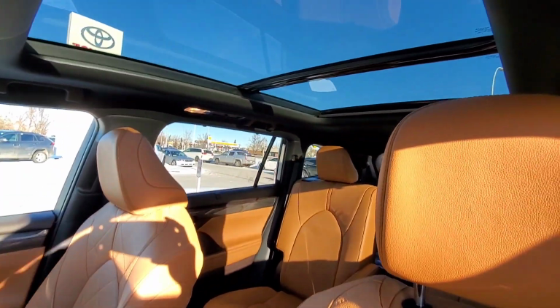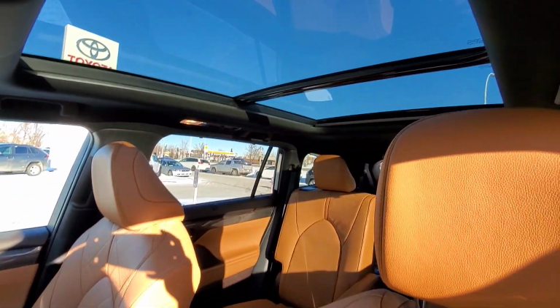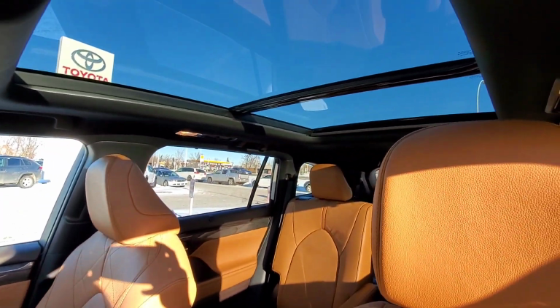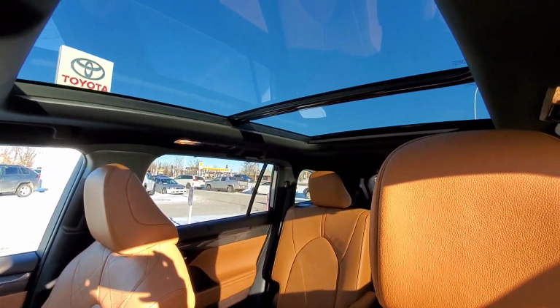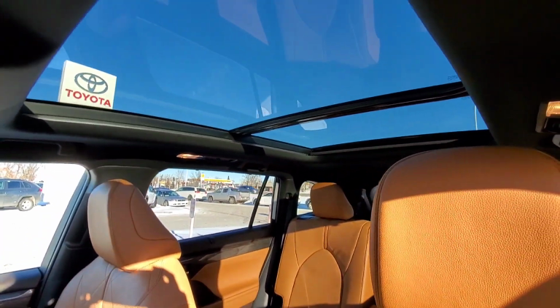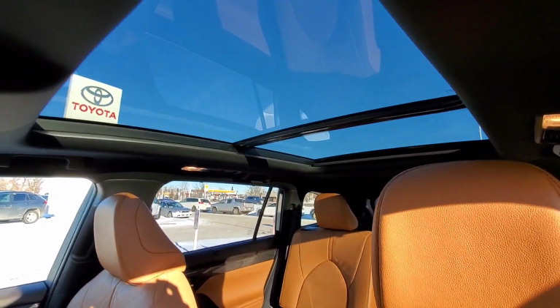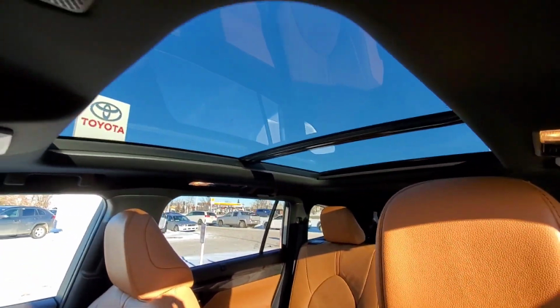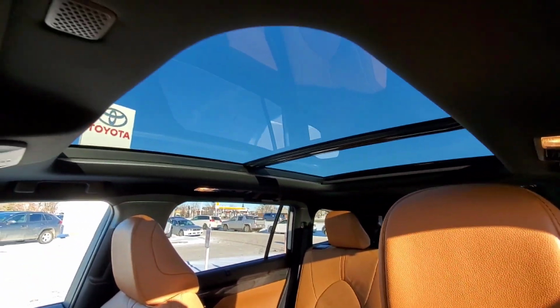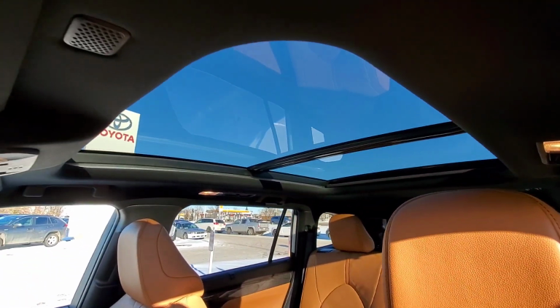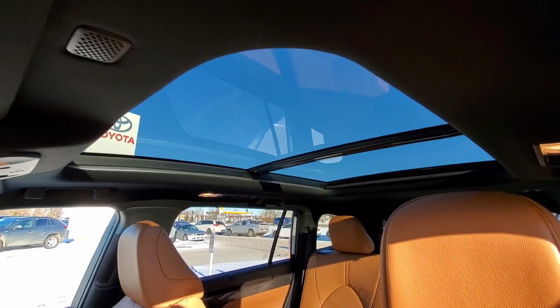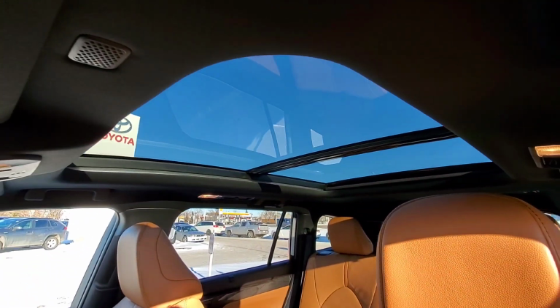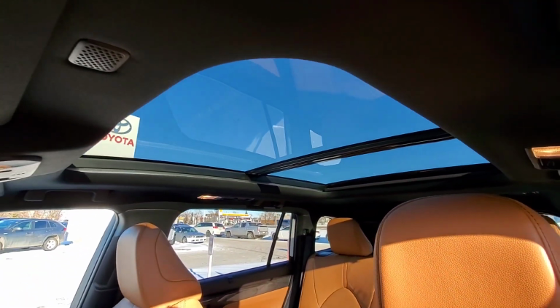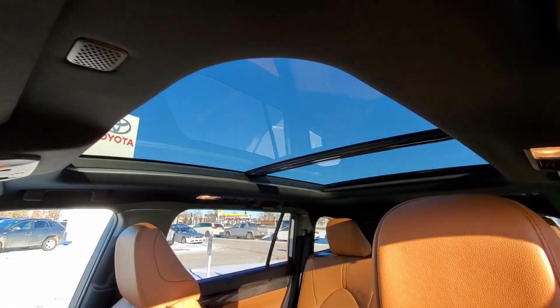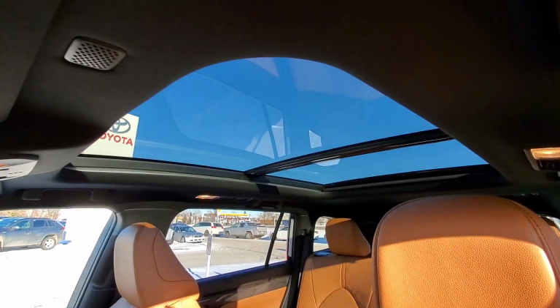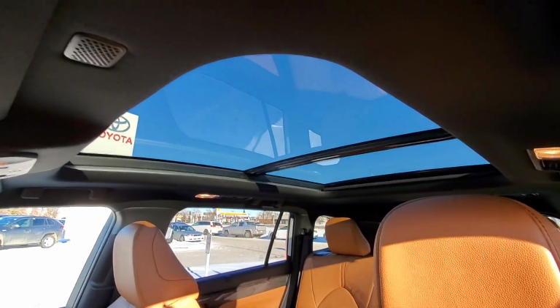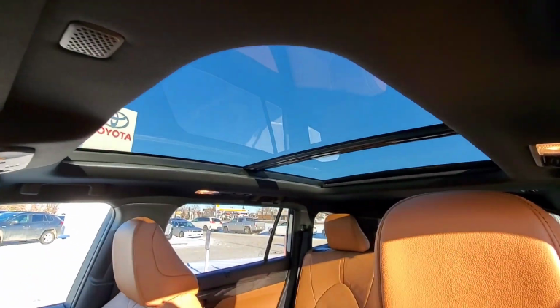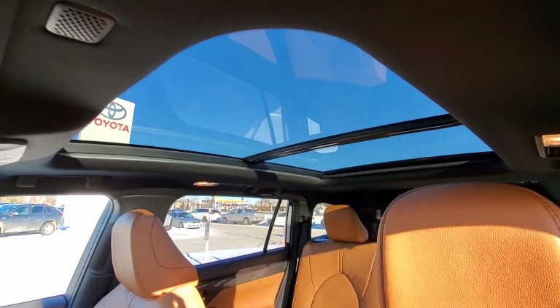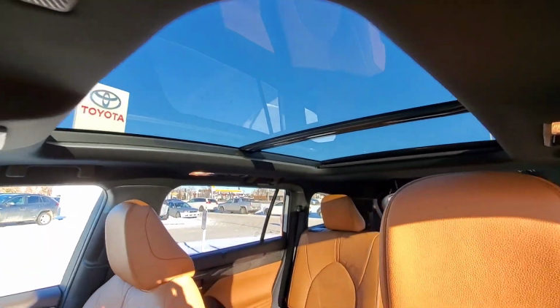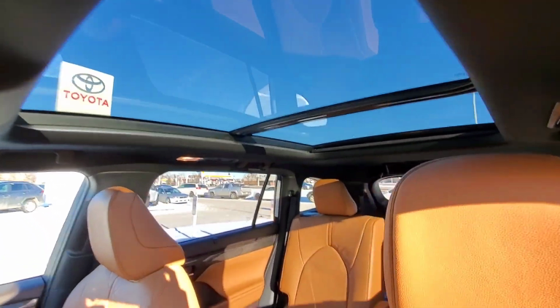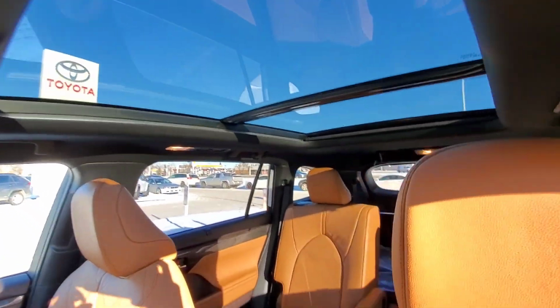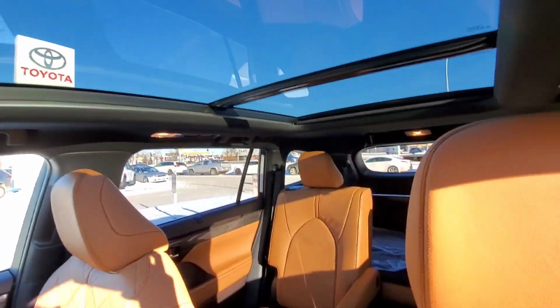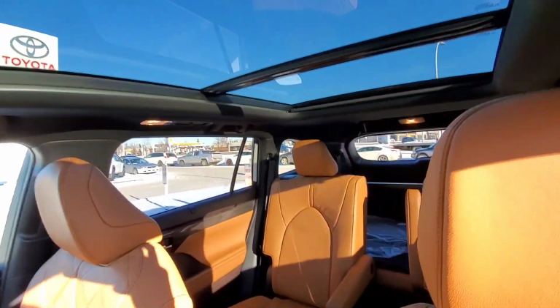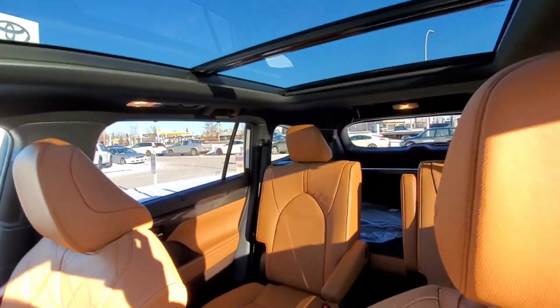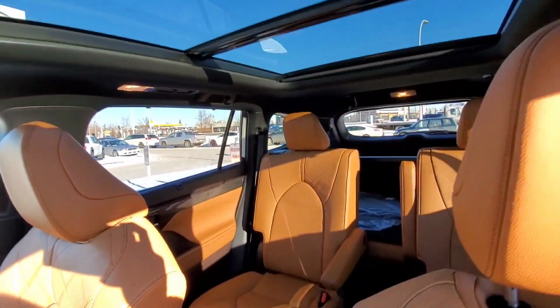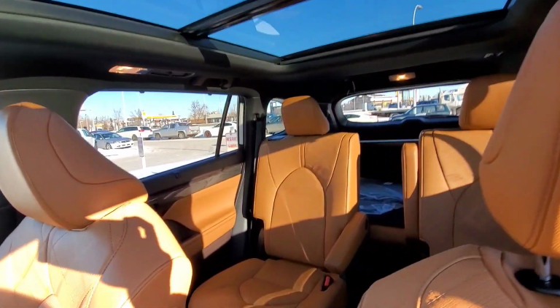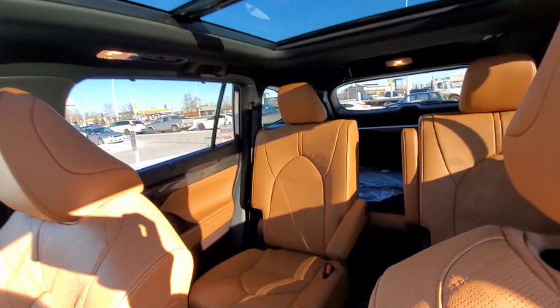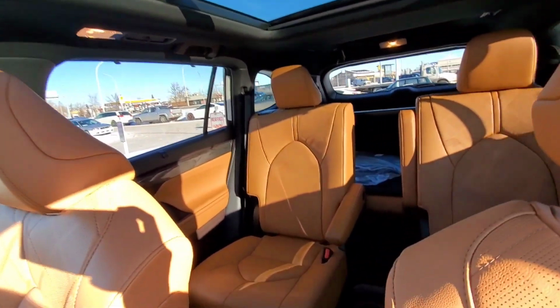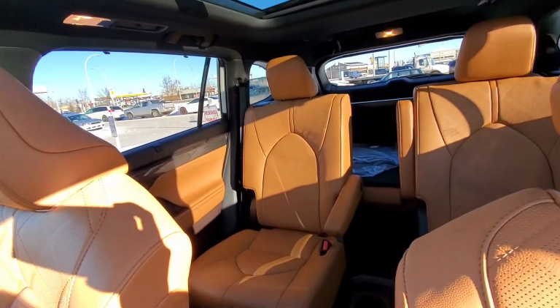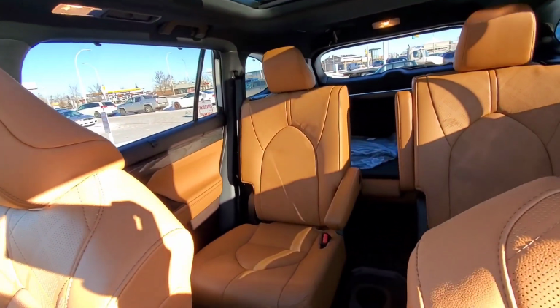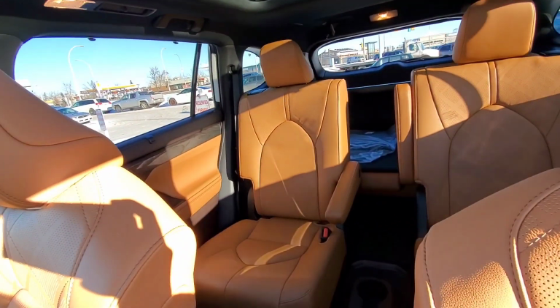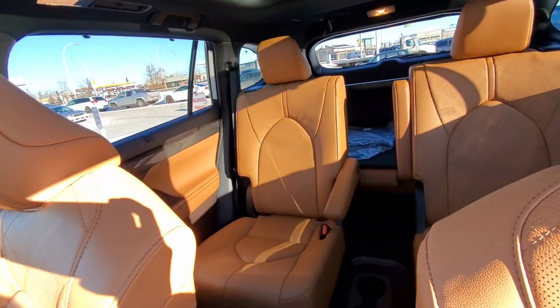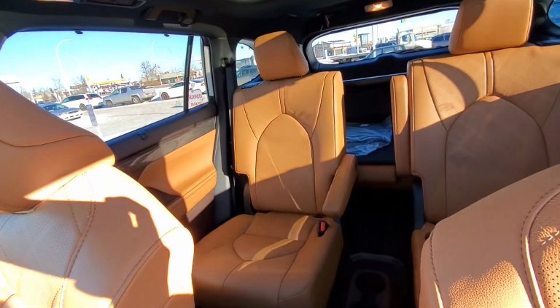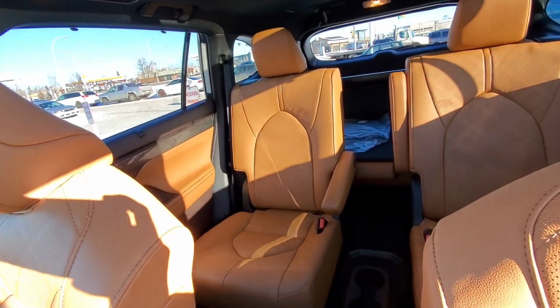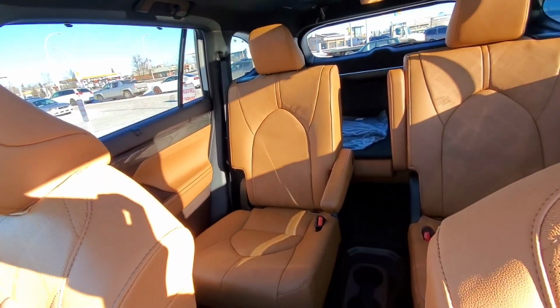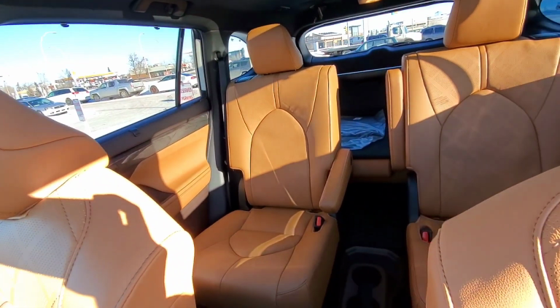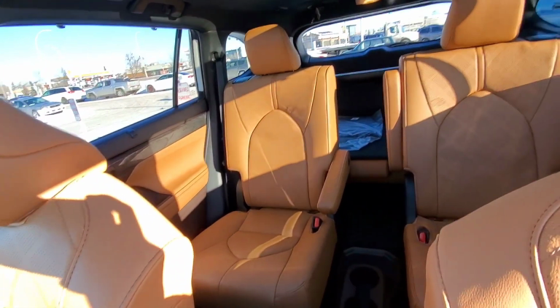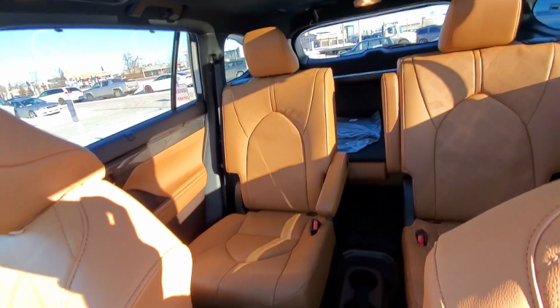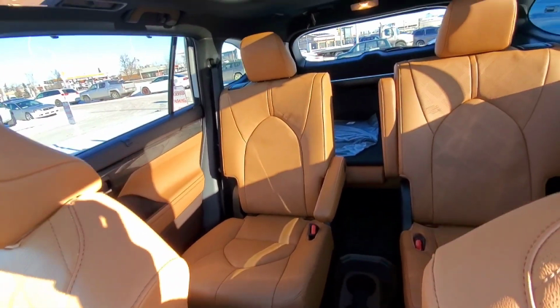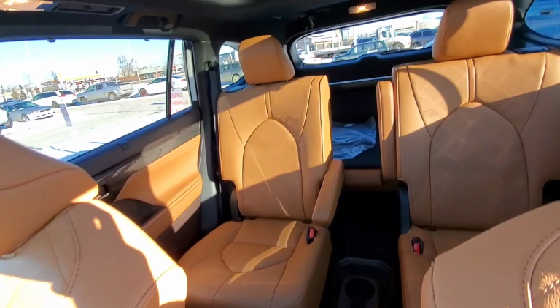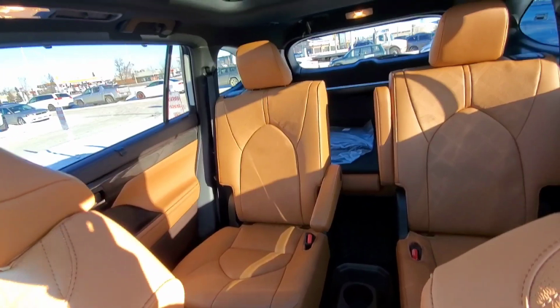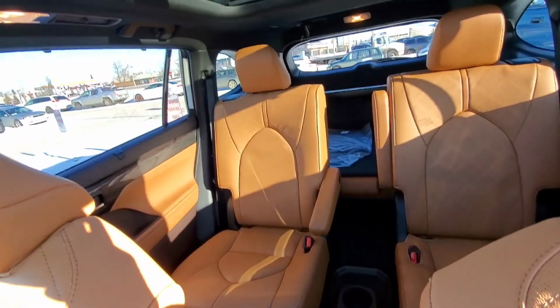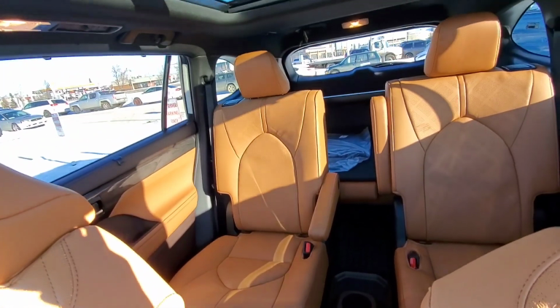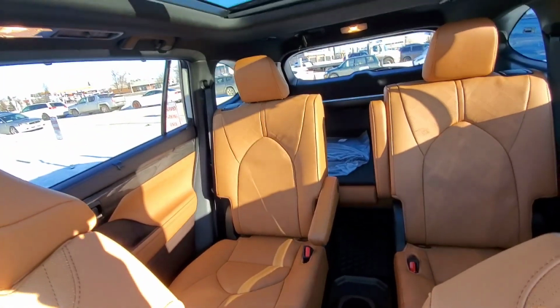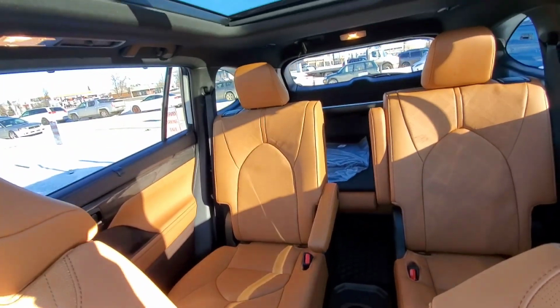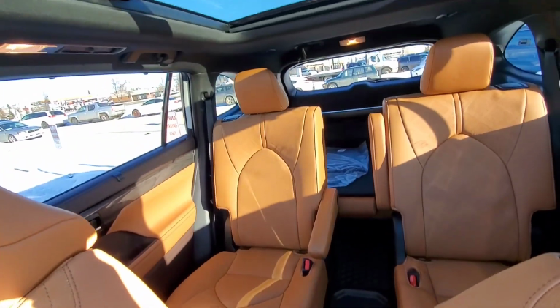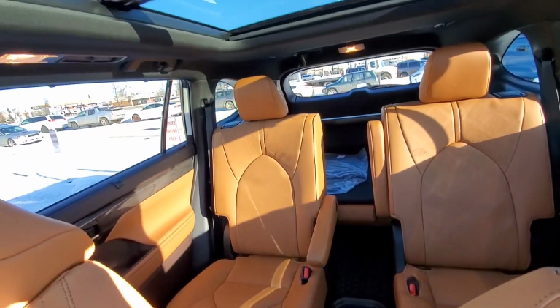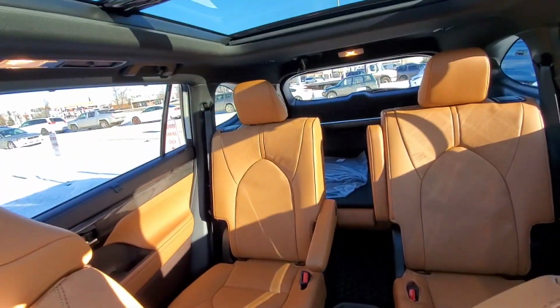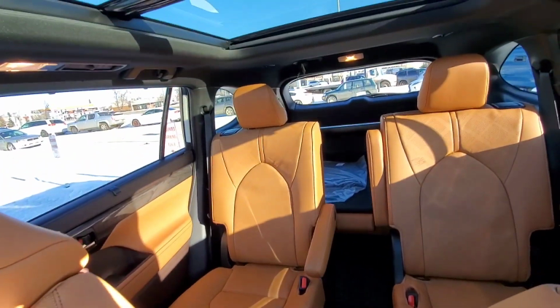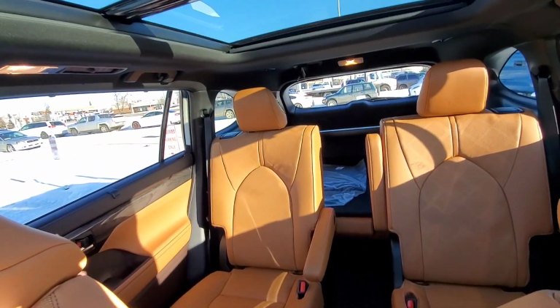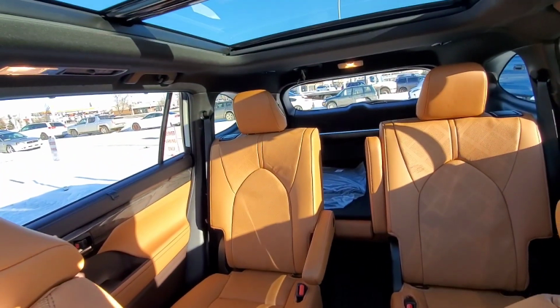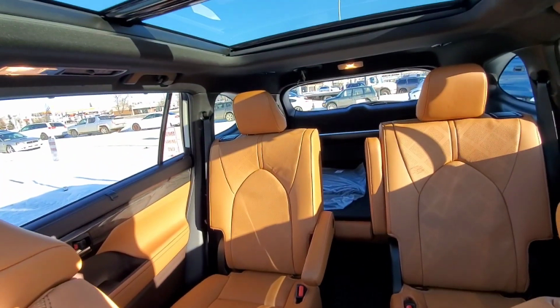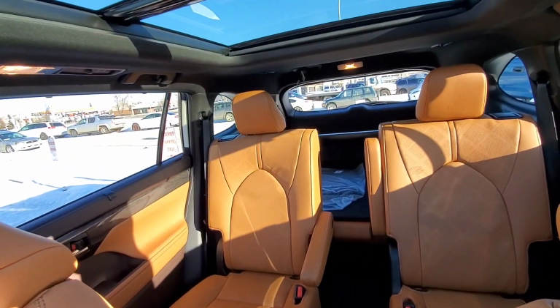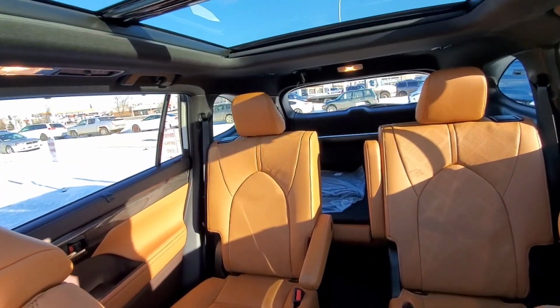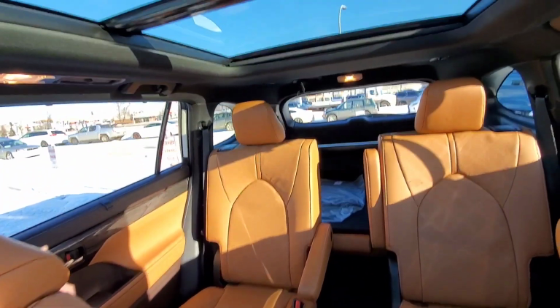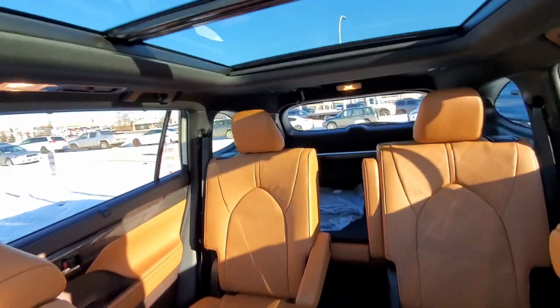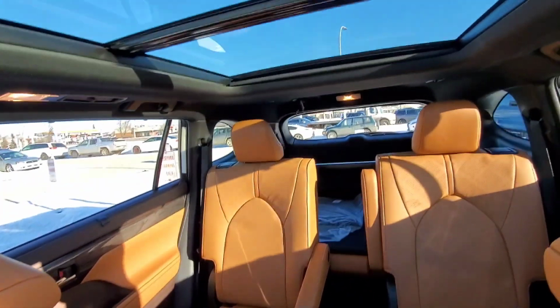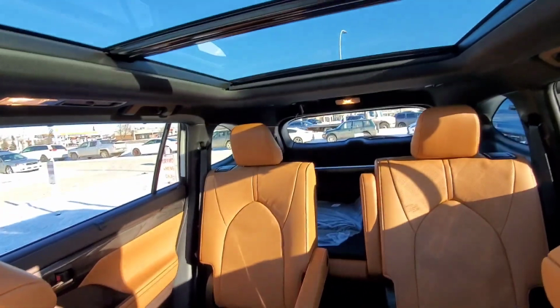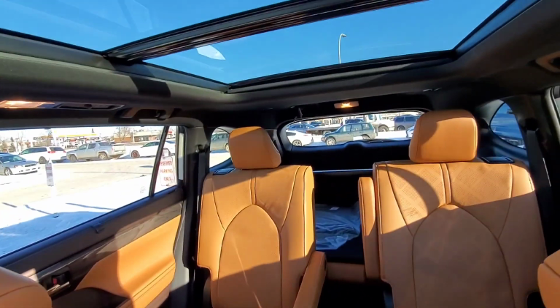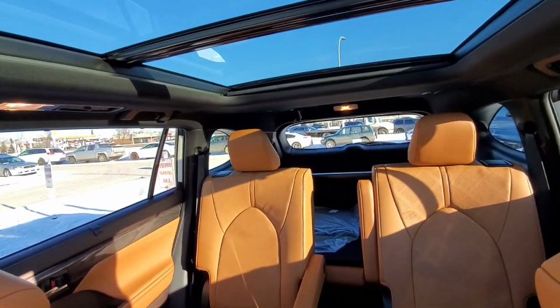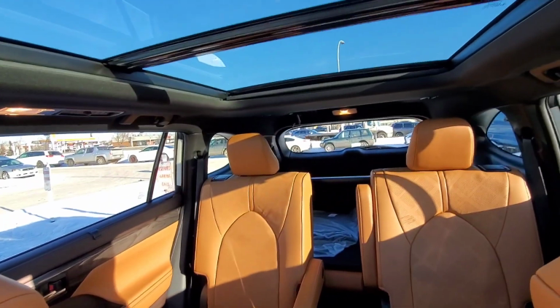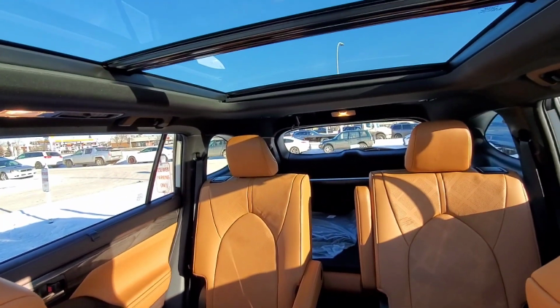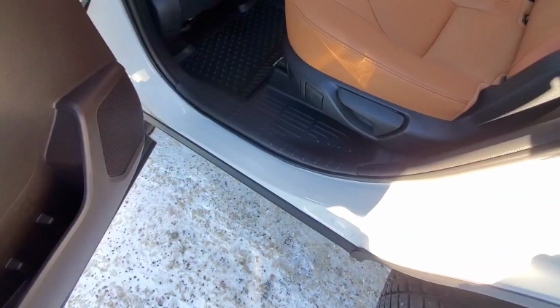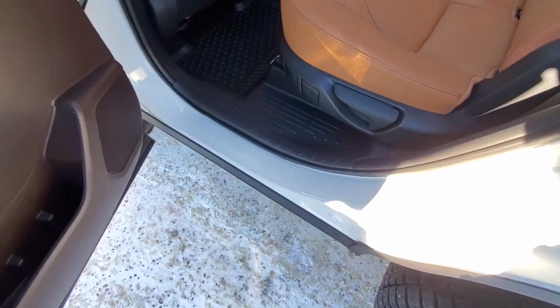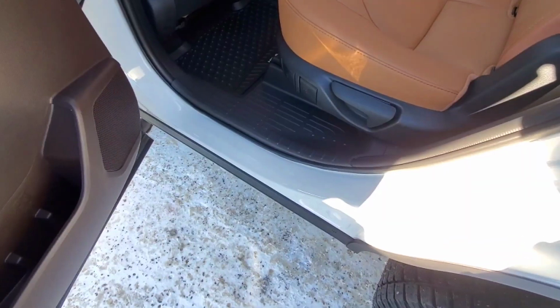Here you will see your panoramic moonroof. The Platinum trim is a seven-seater only, guys.